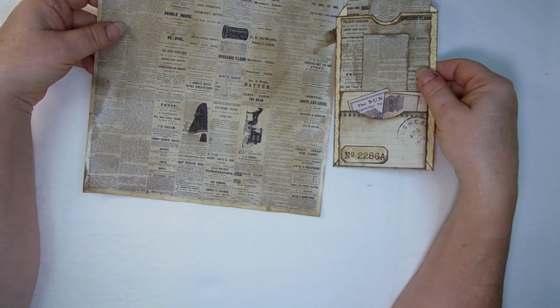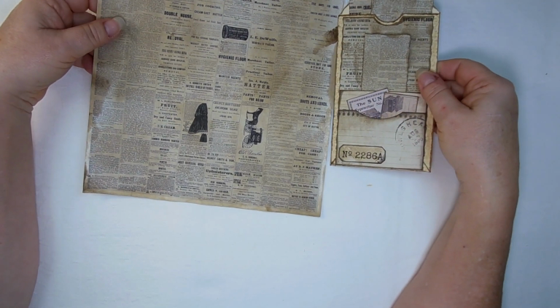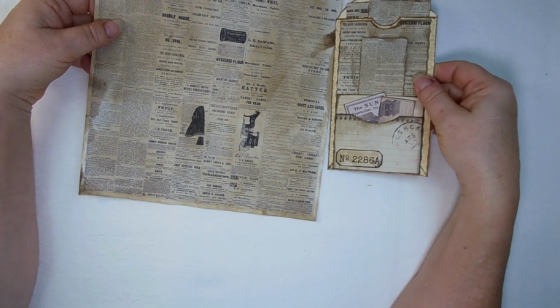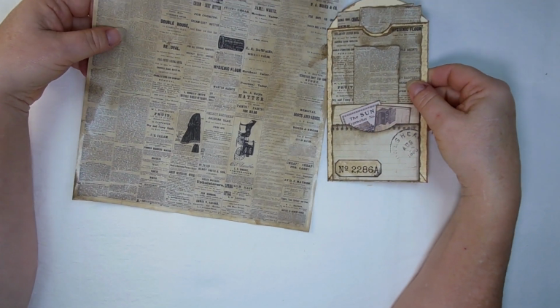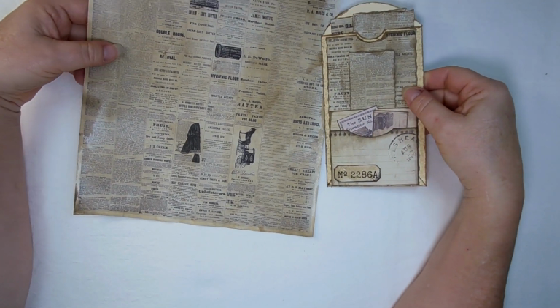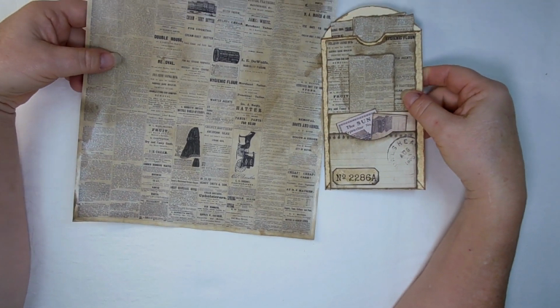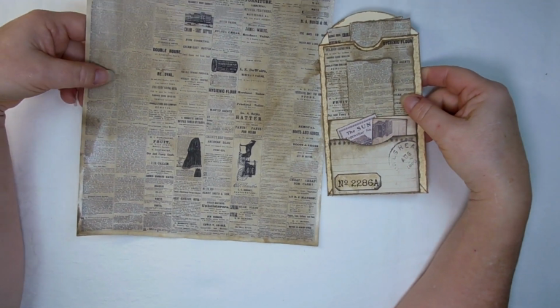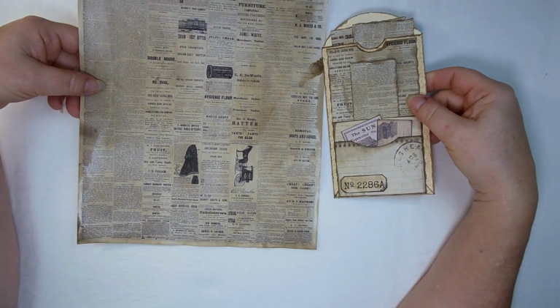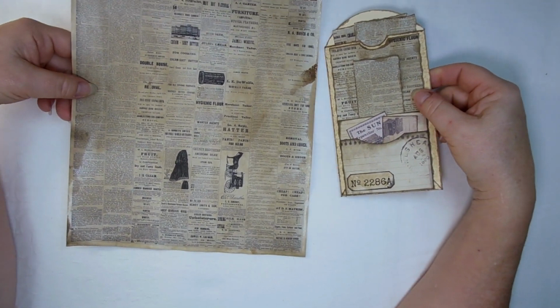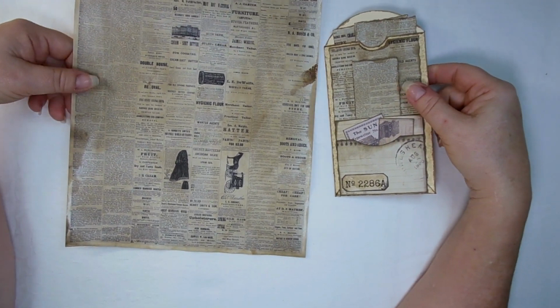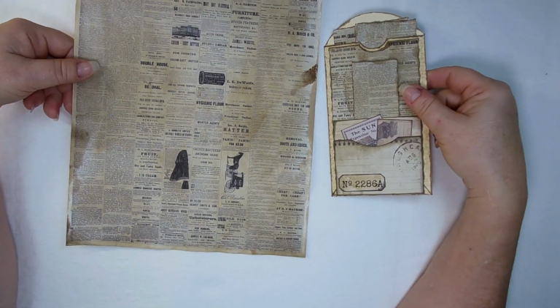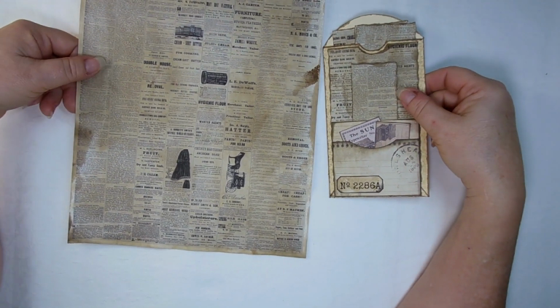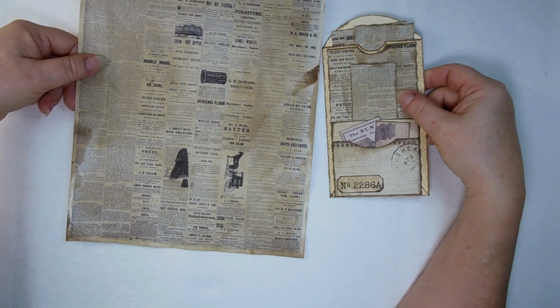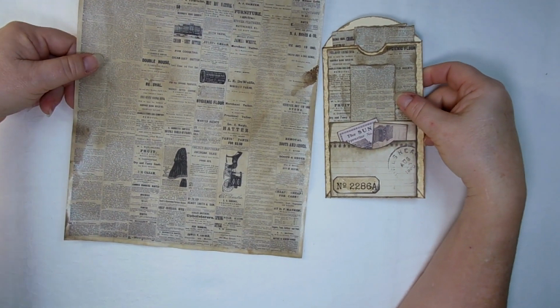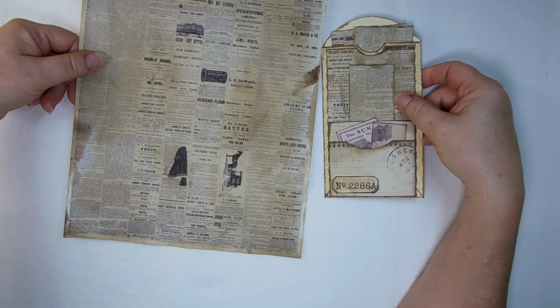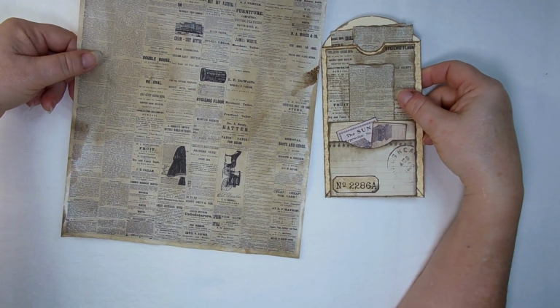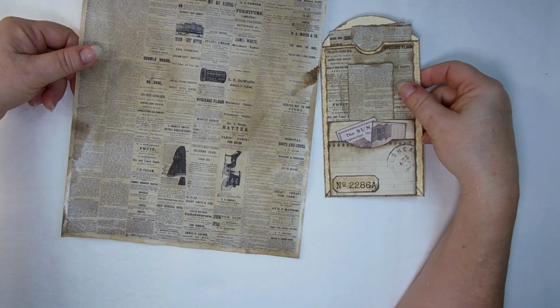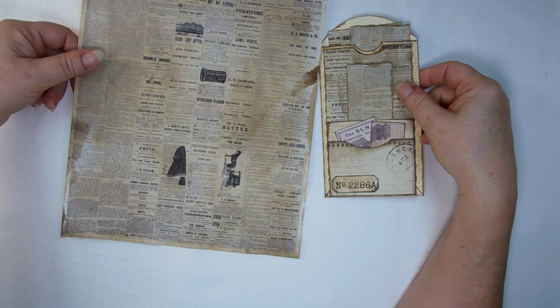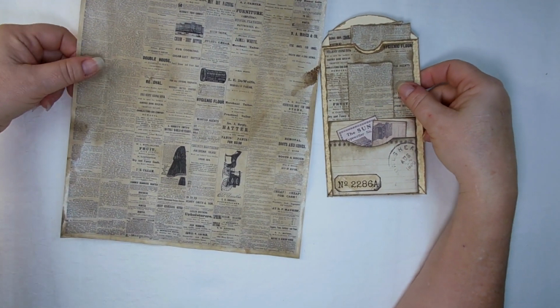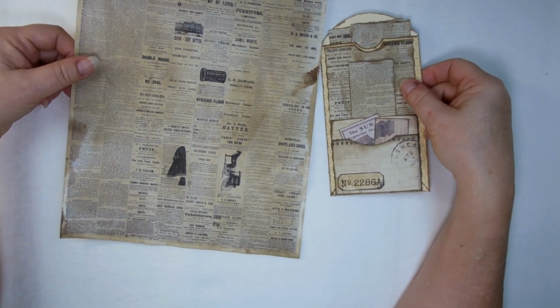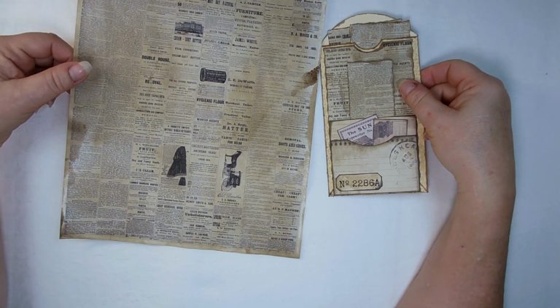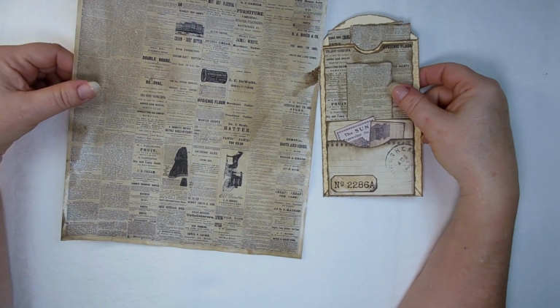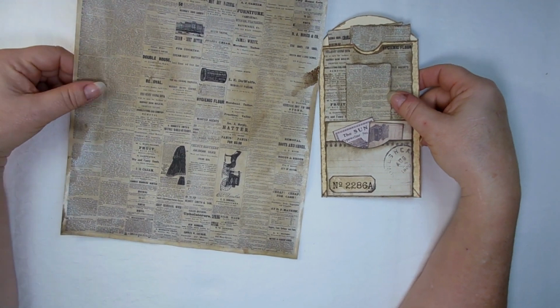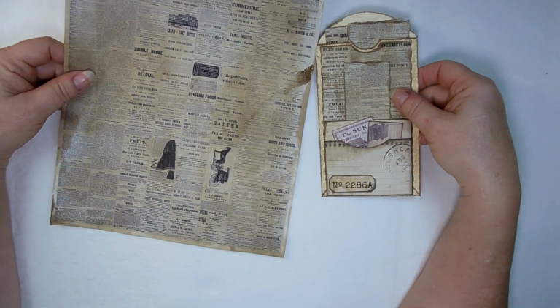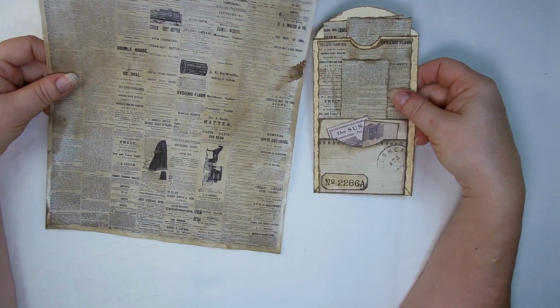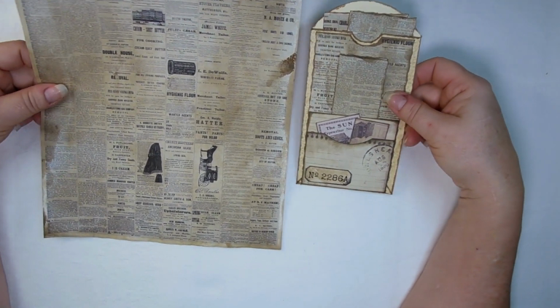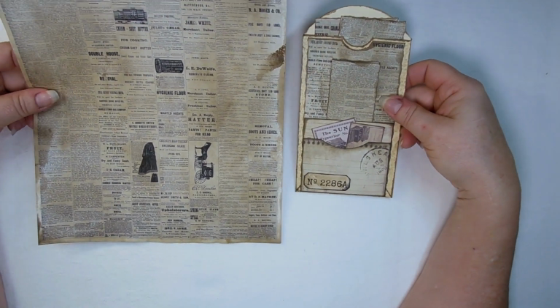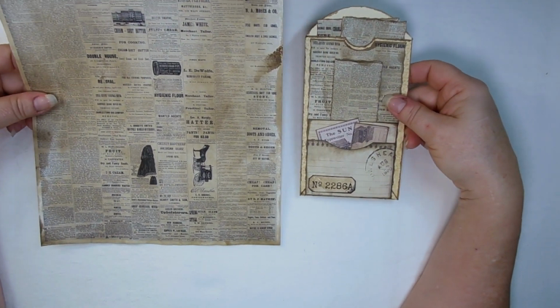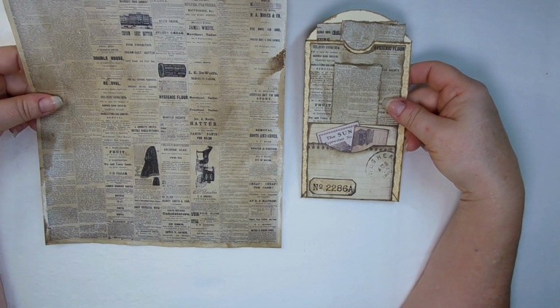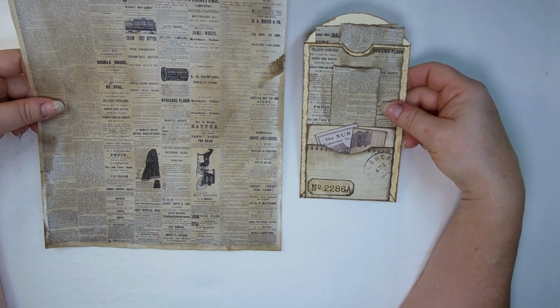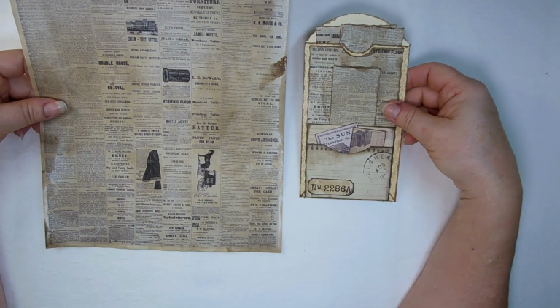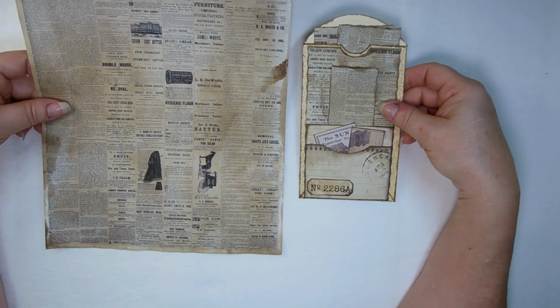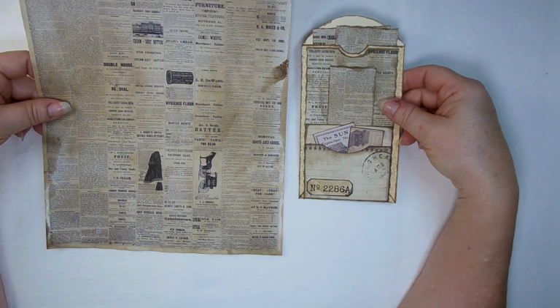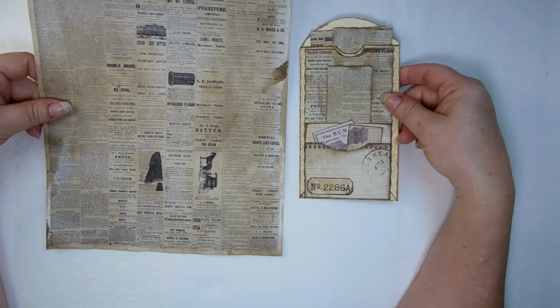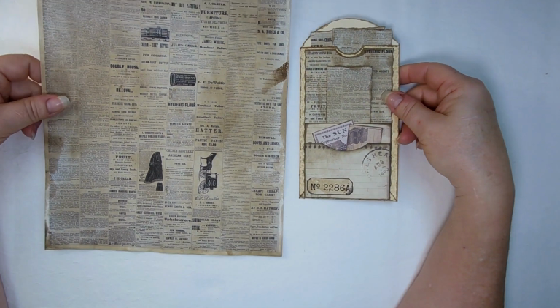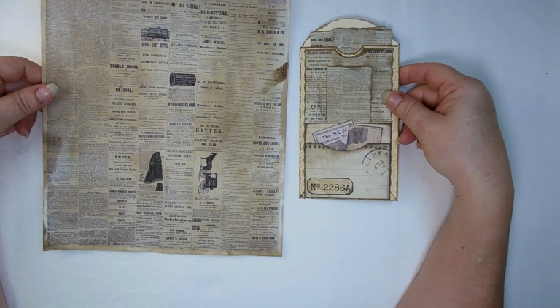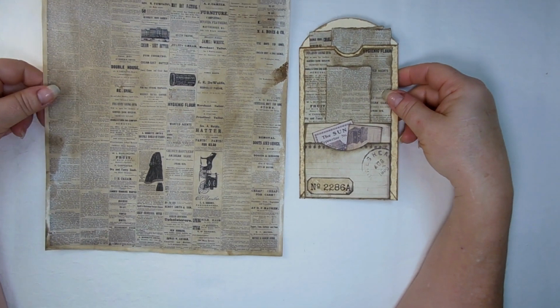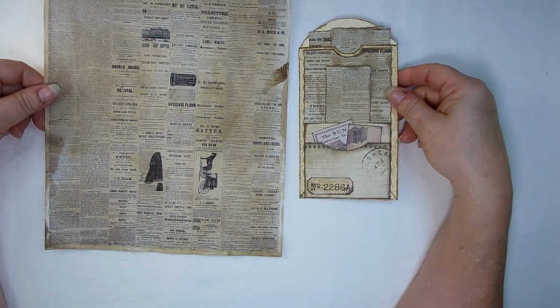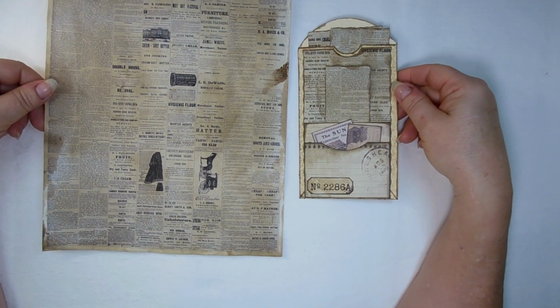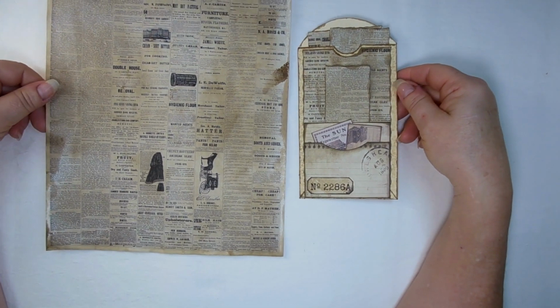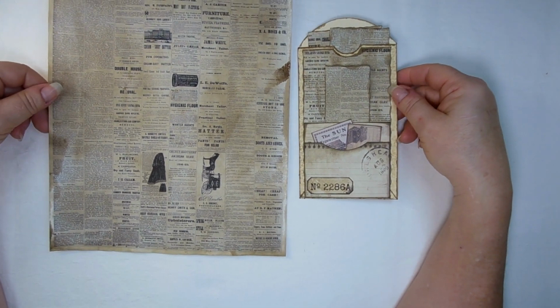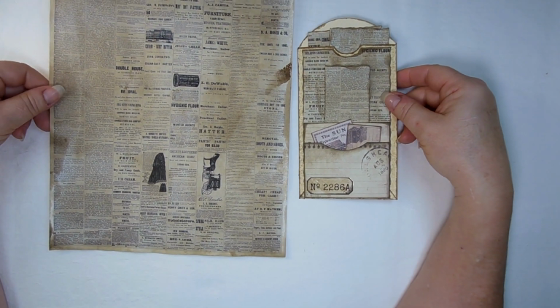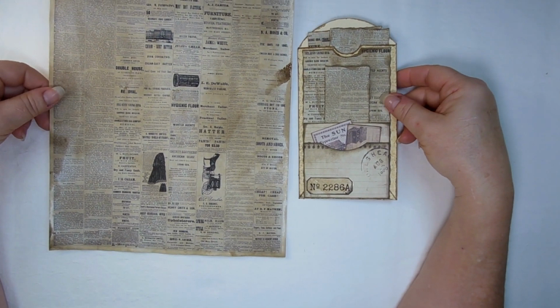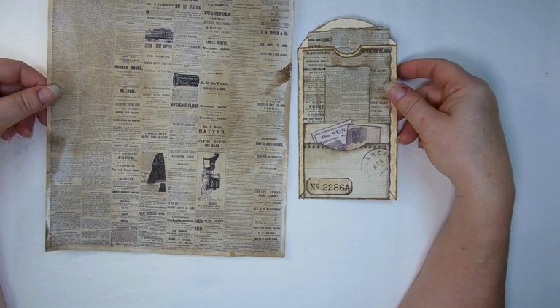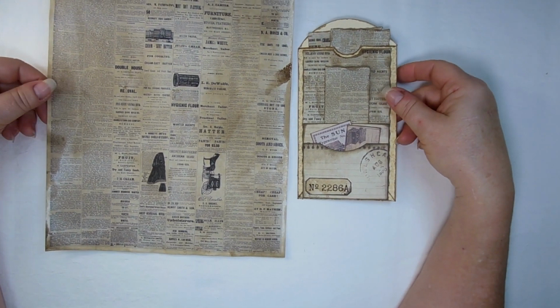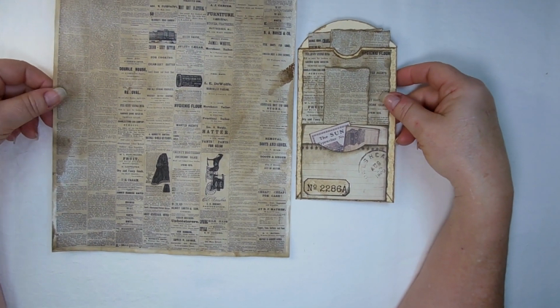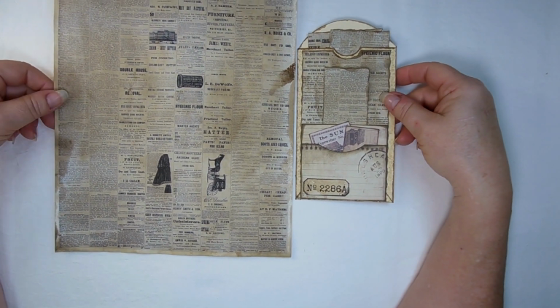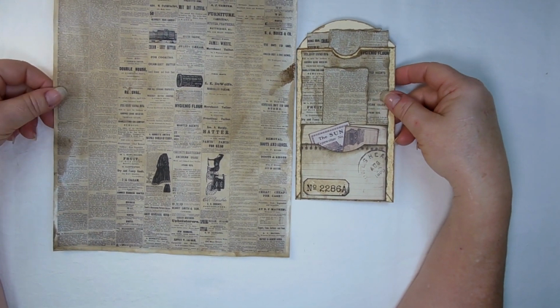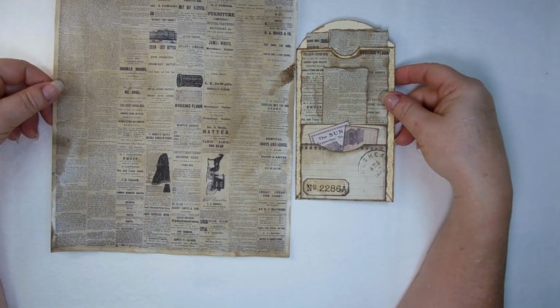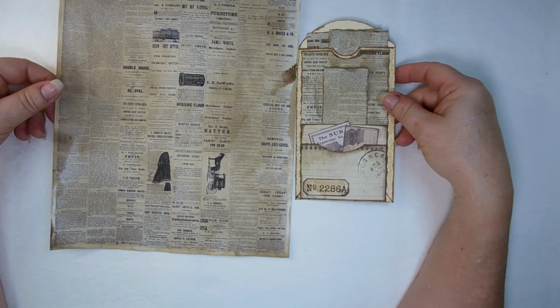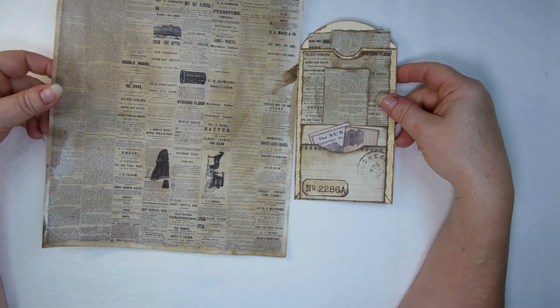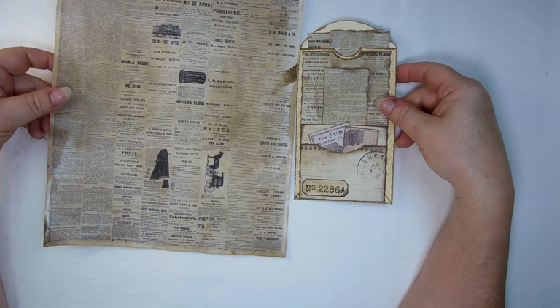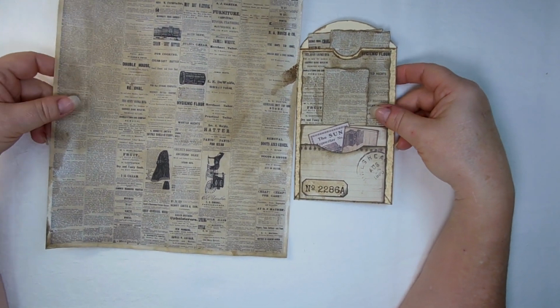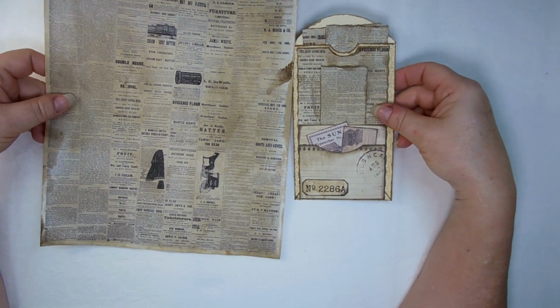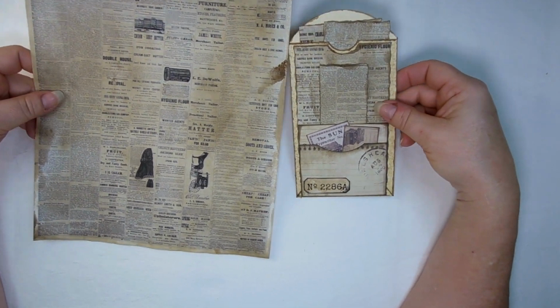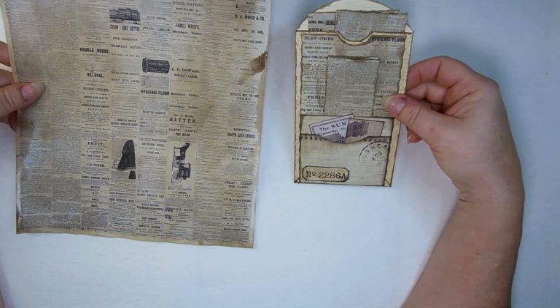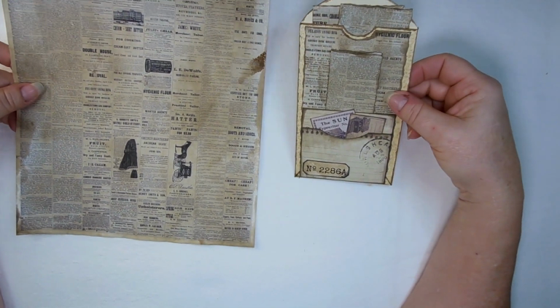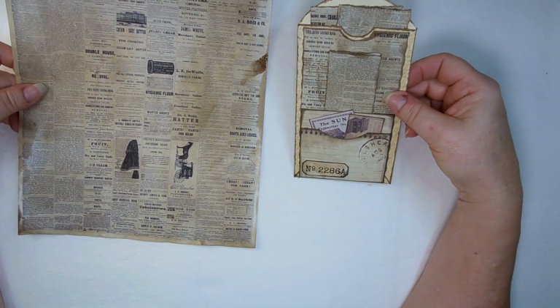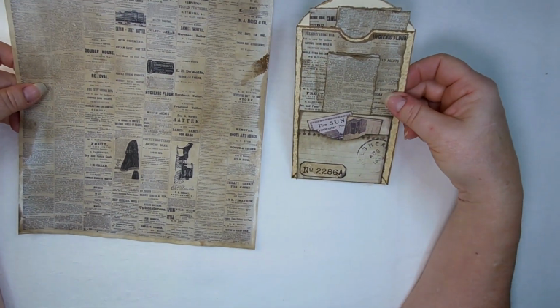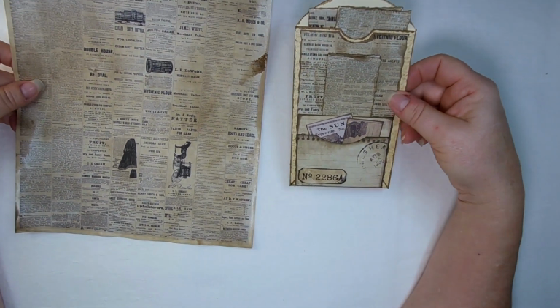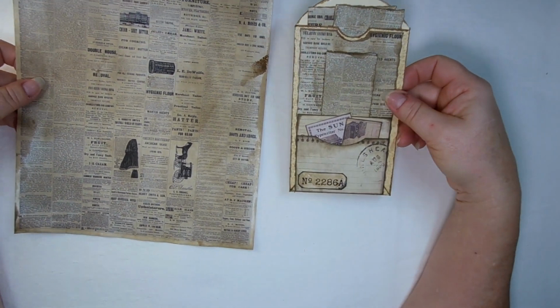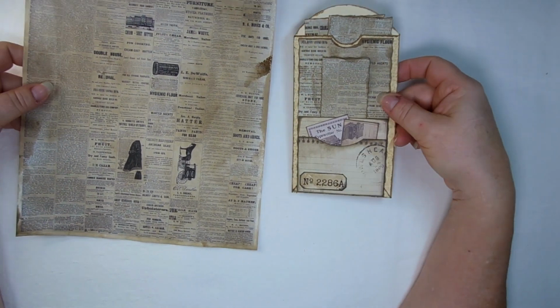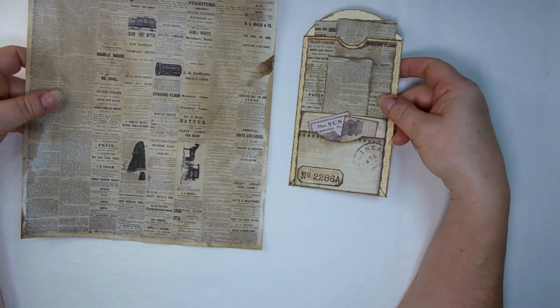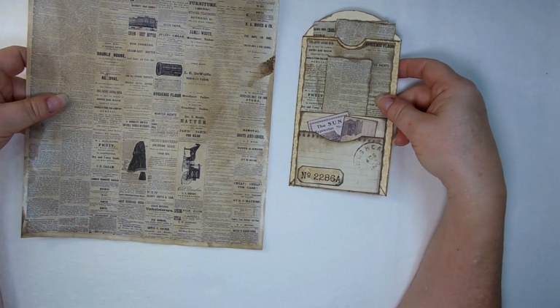So without further ado, let me get my materials together and we'll get started on this little project.